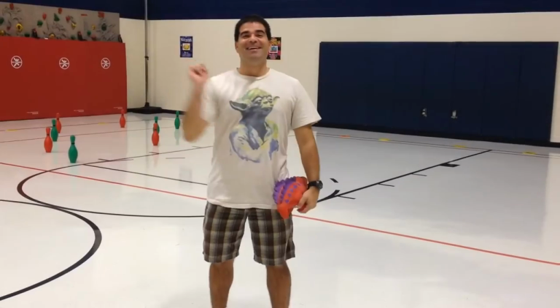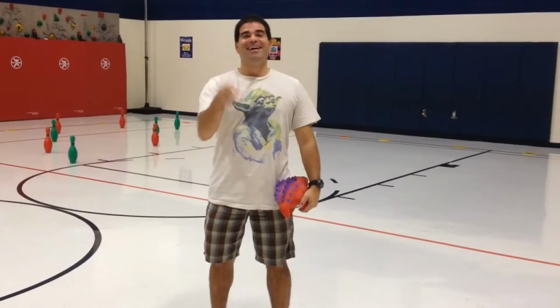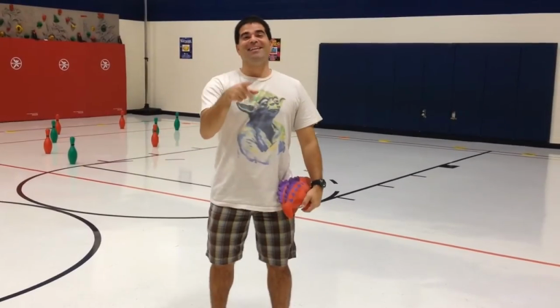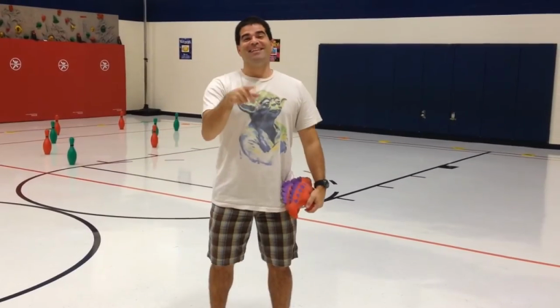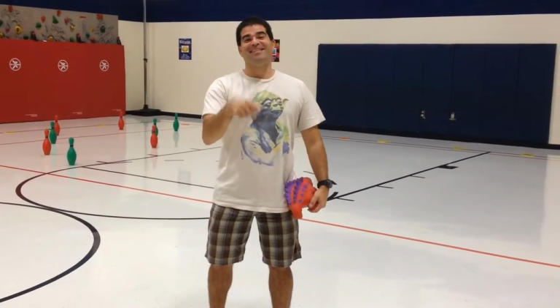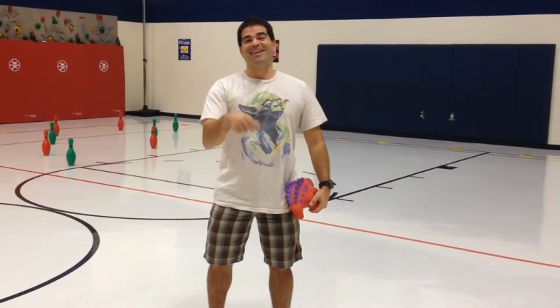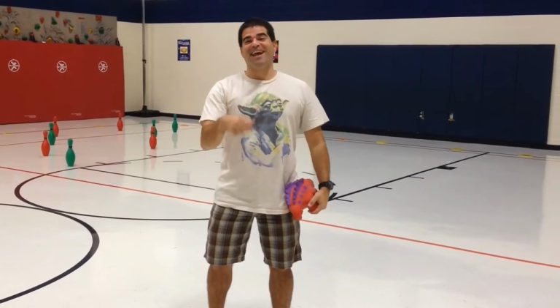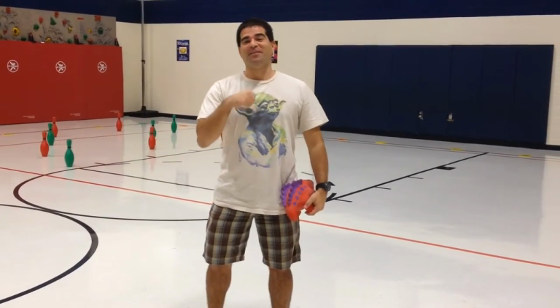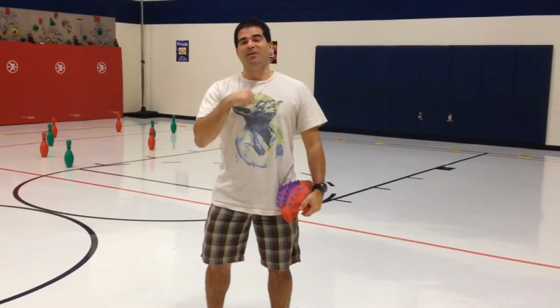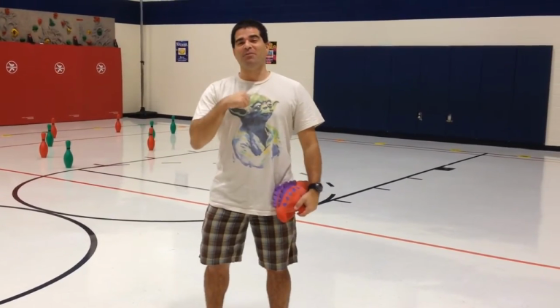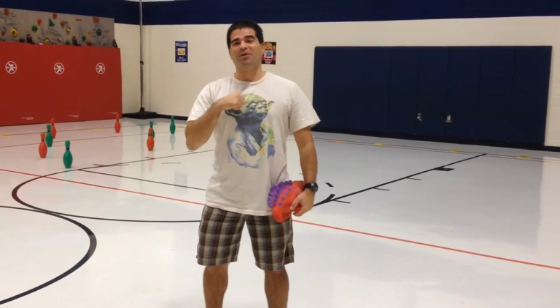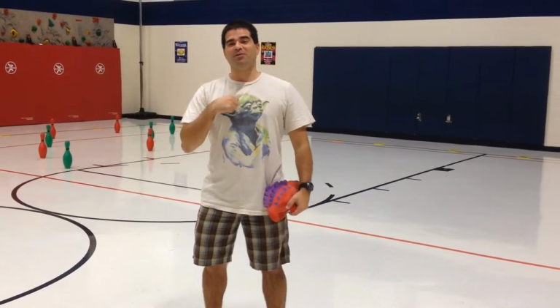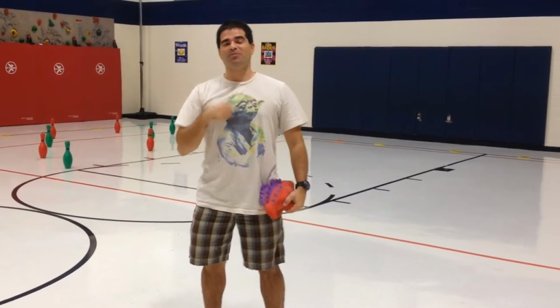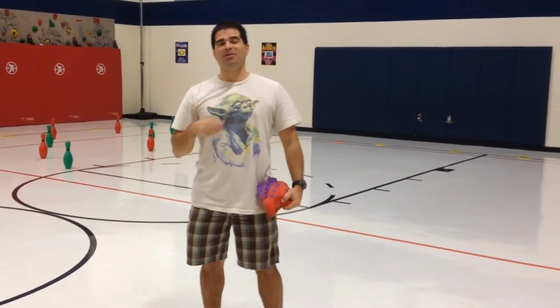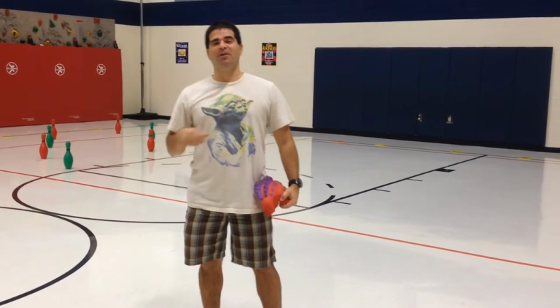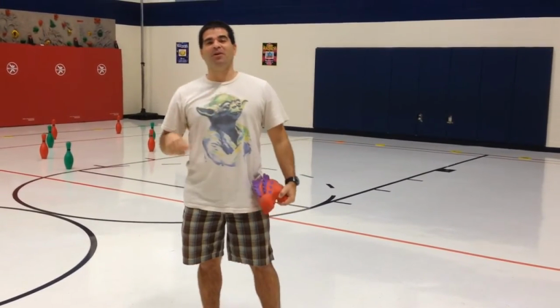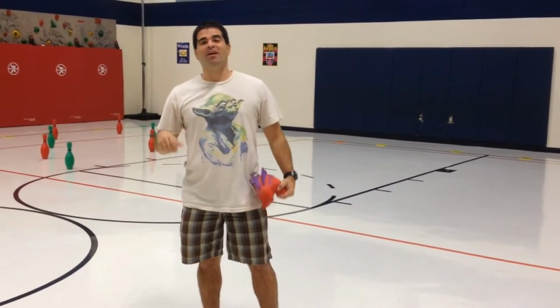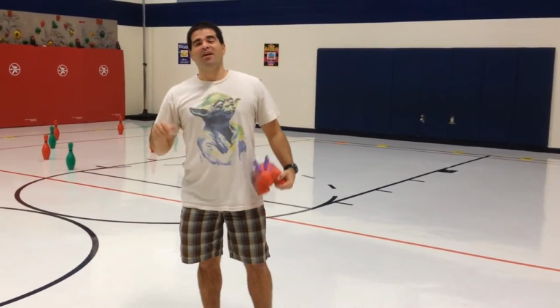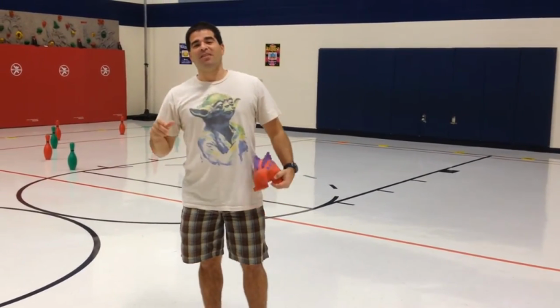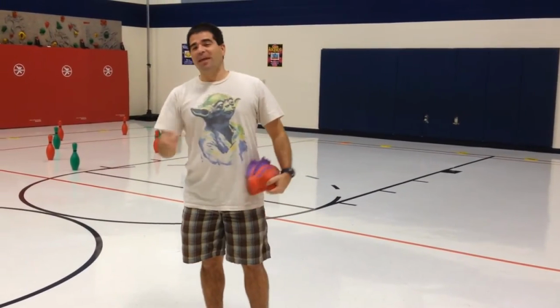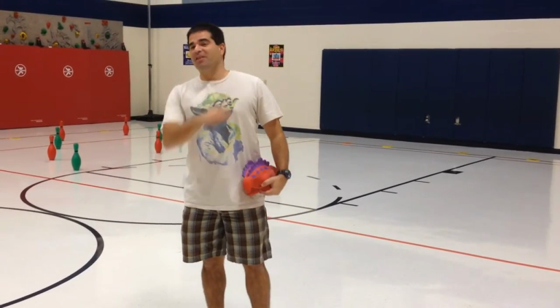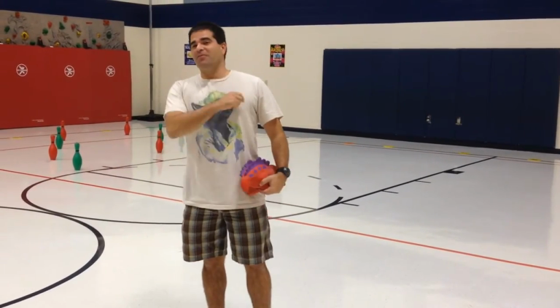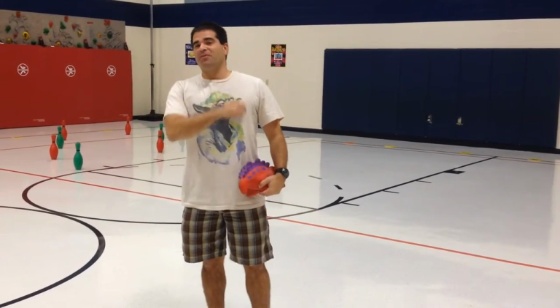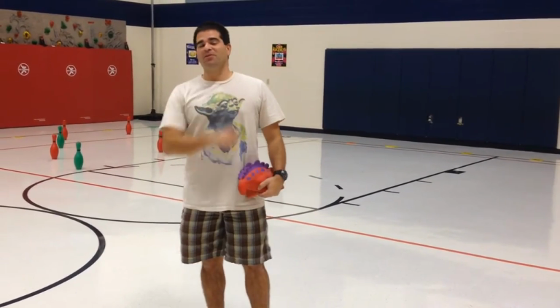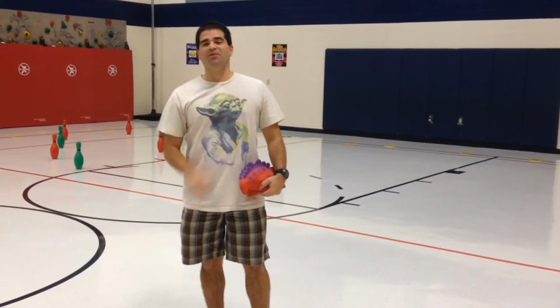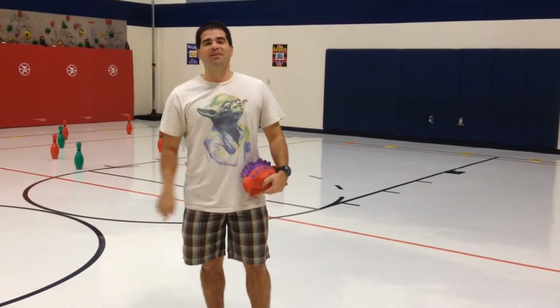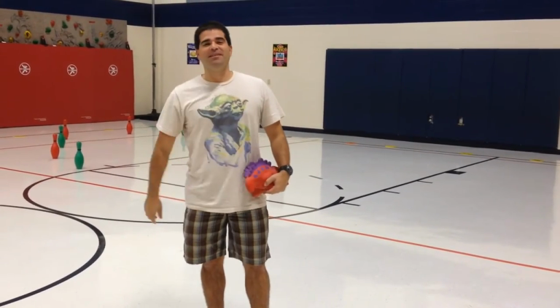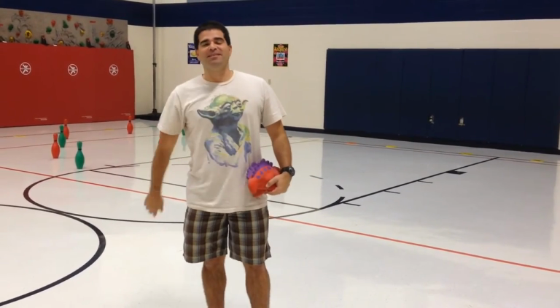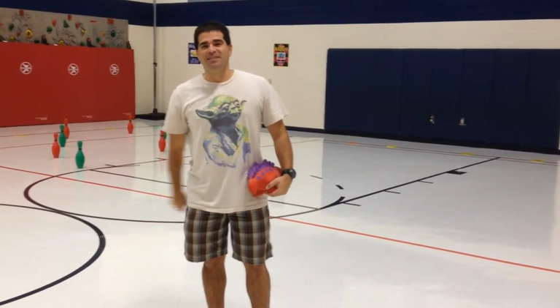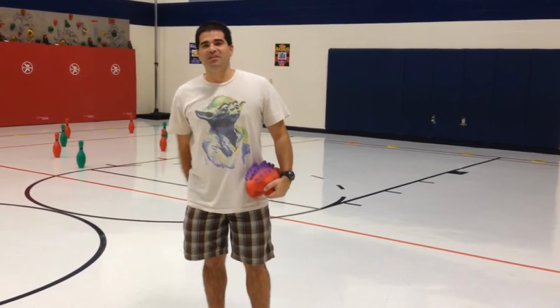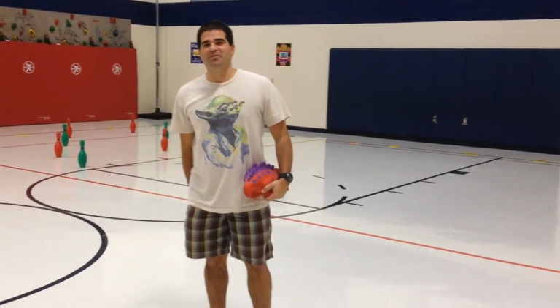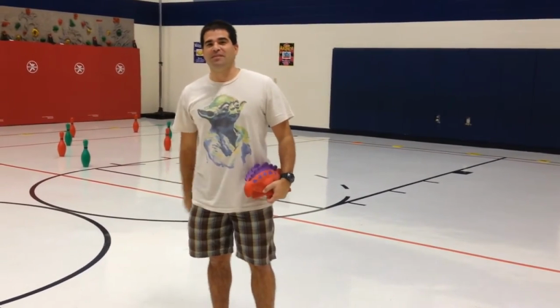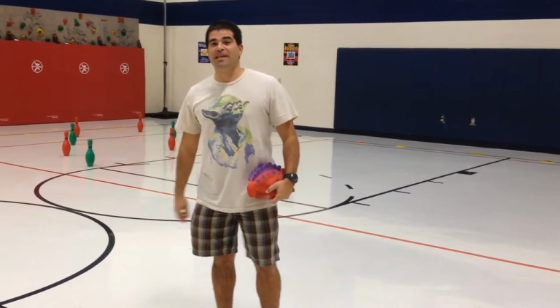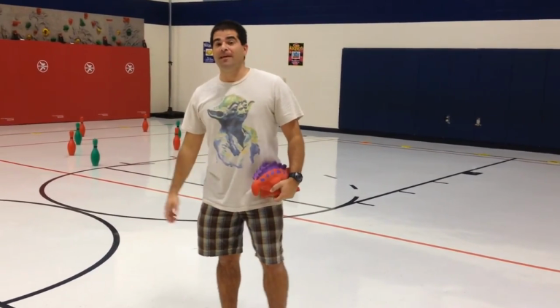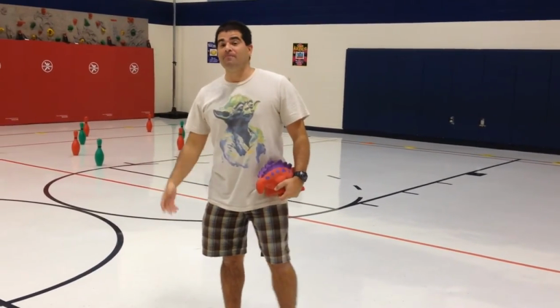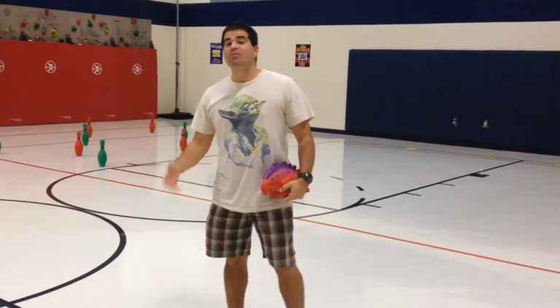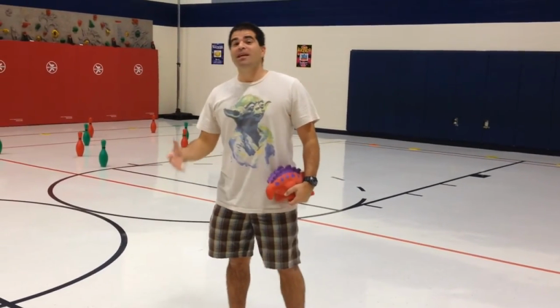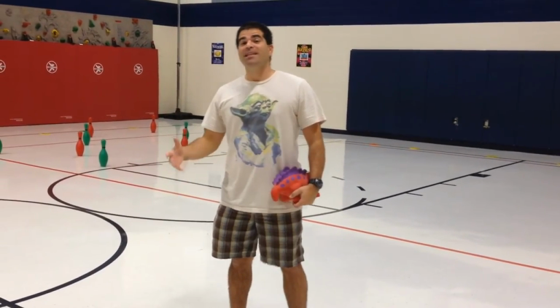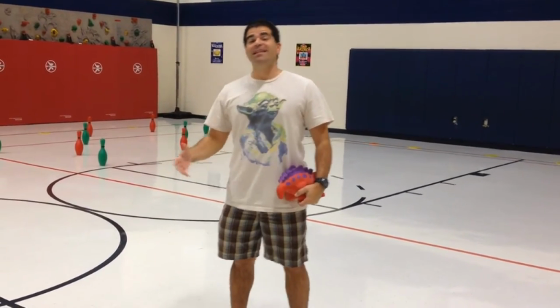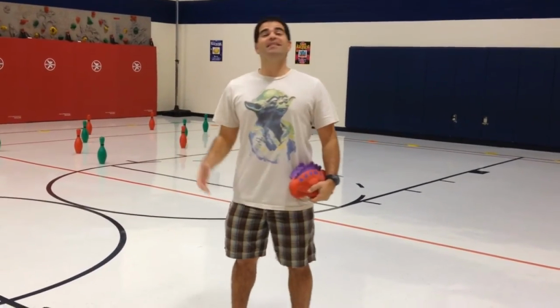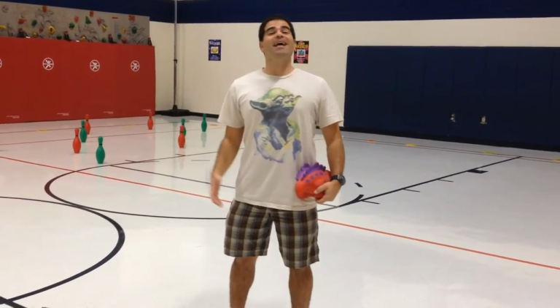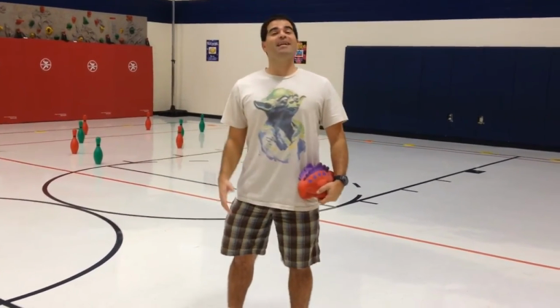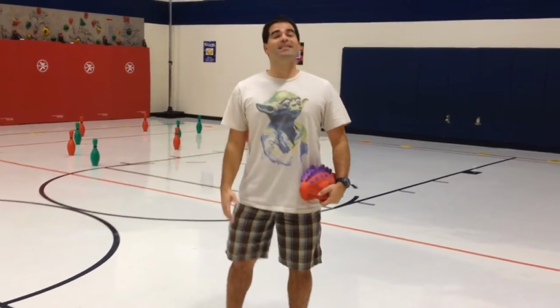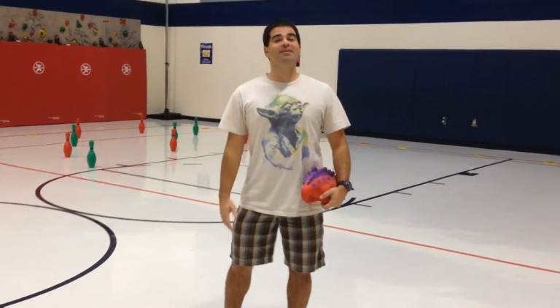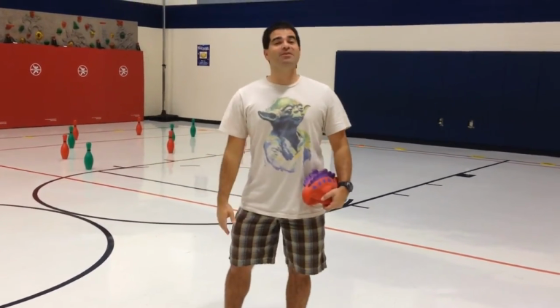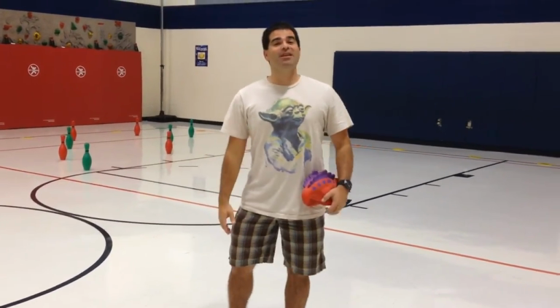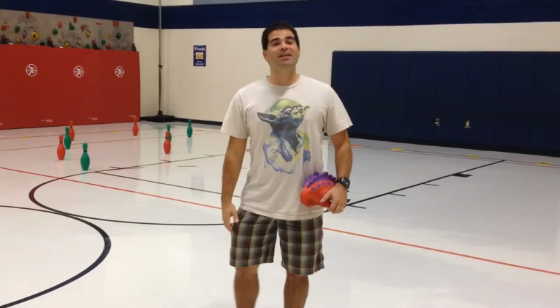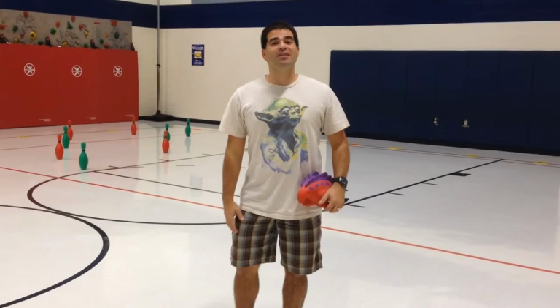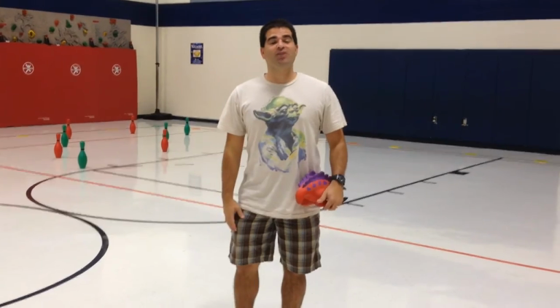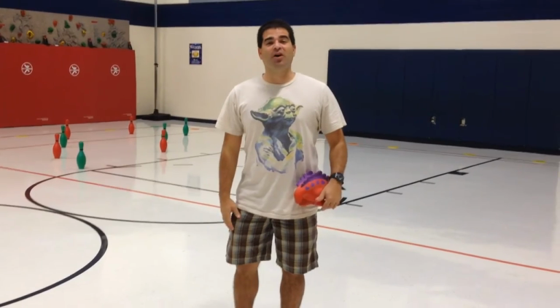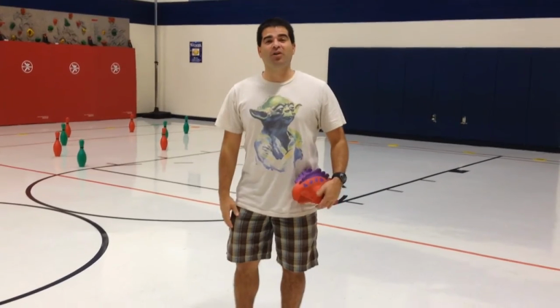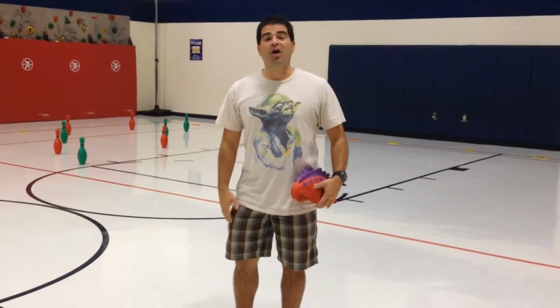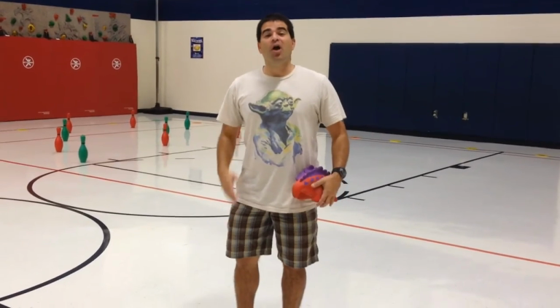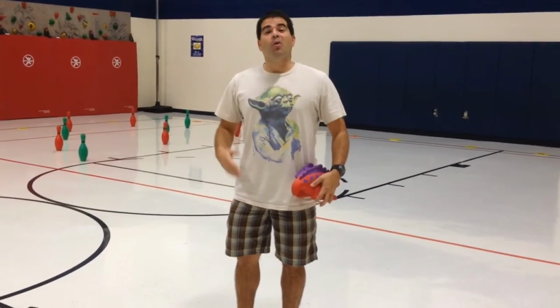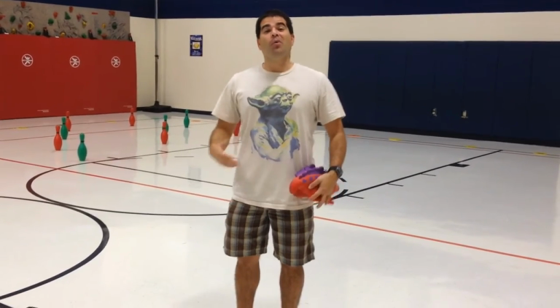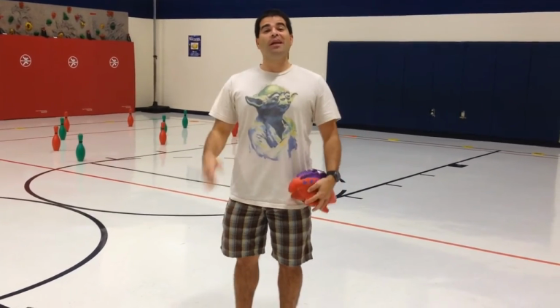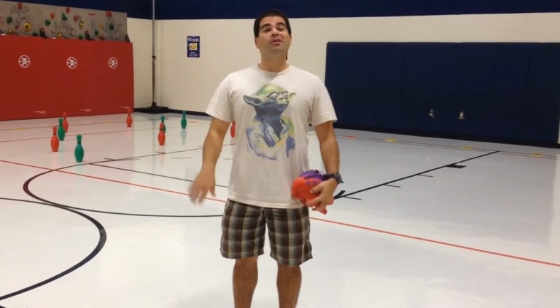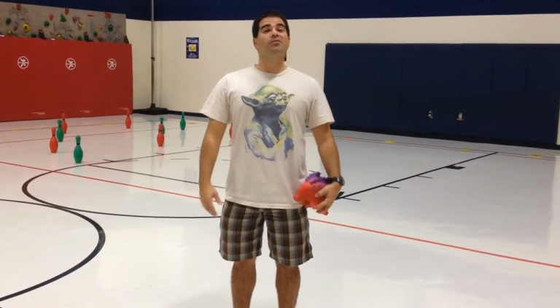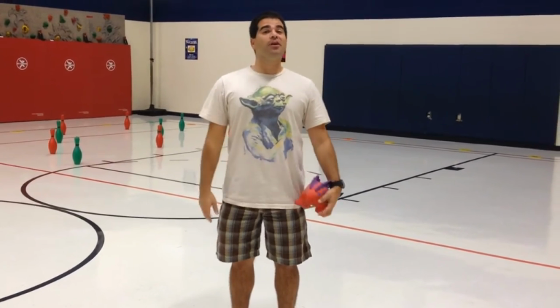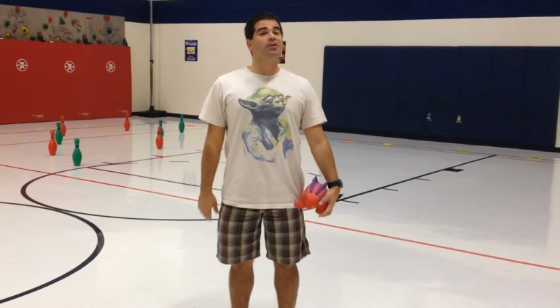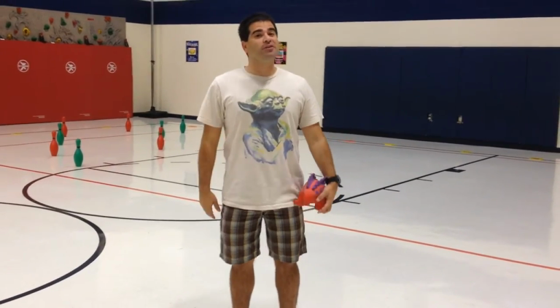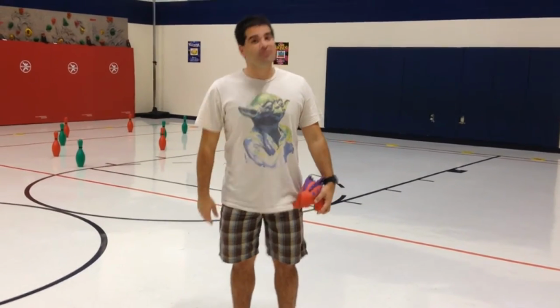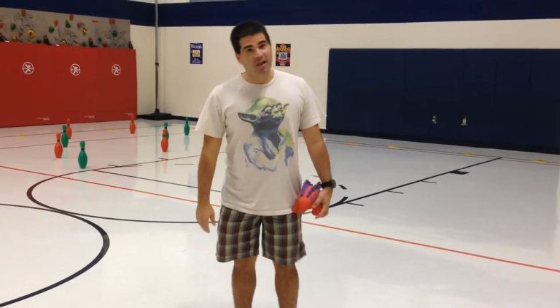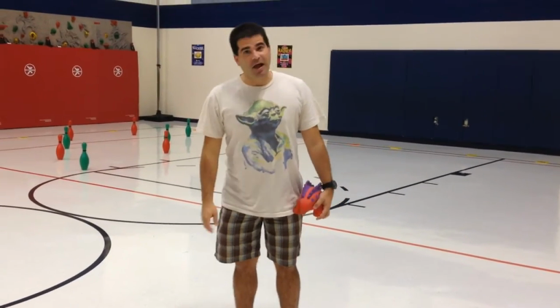Hey, let's get active. I'm Coach Prill. Thank you for tuning in to Teach Phys Ed. This activity is called When Critters Fly.